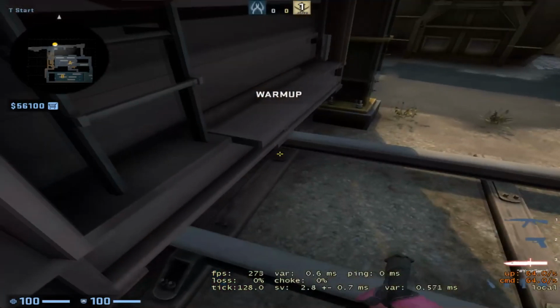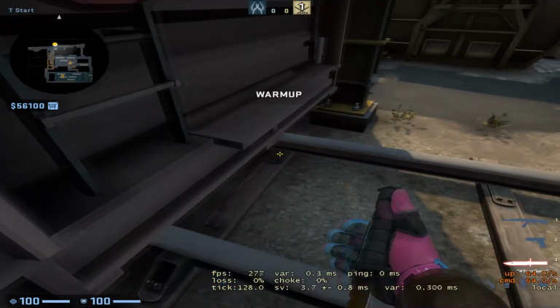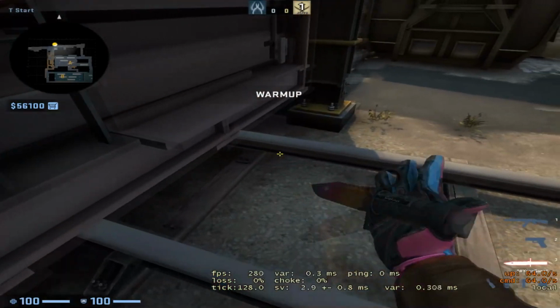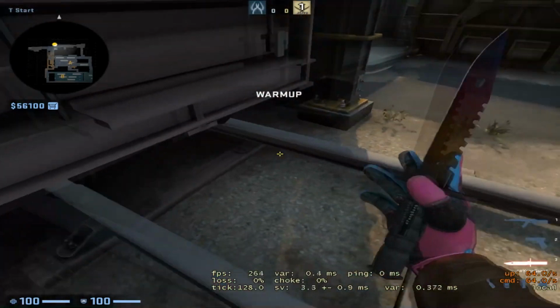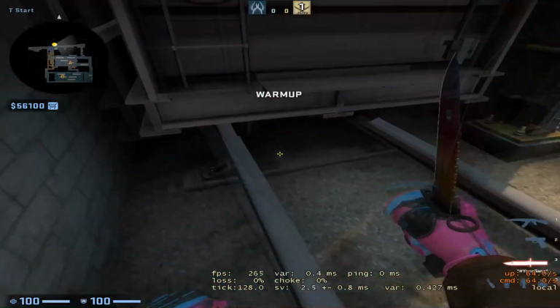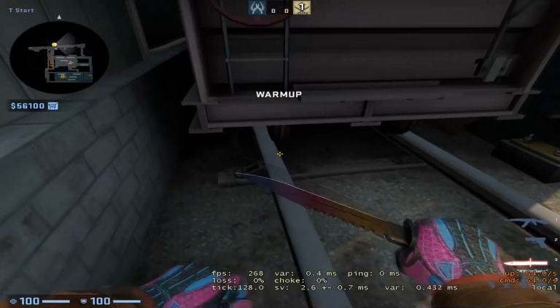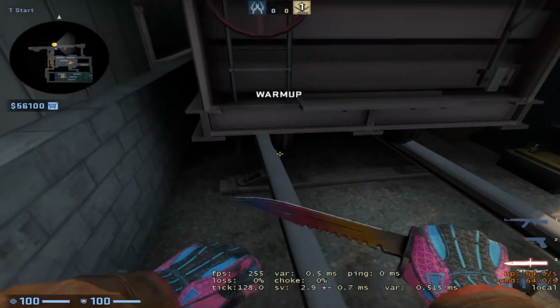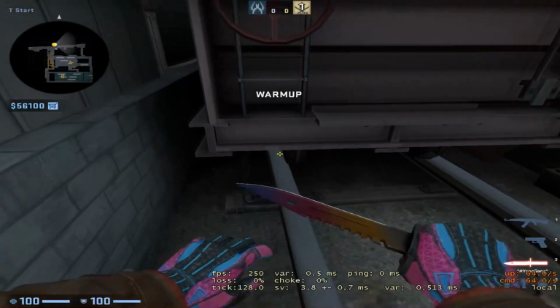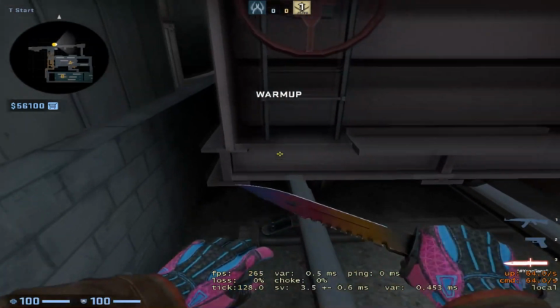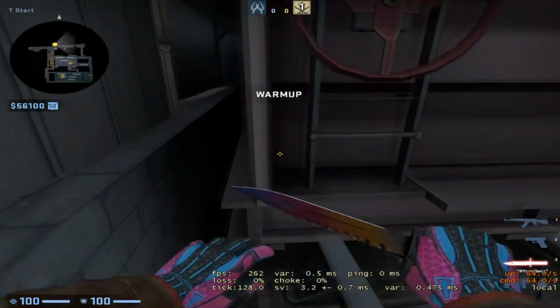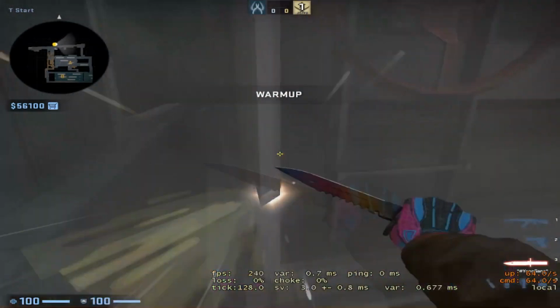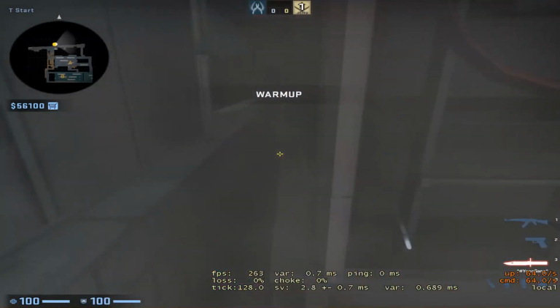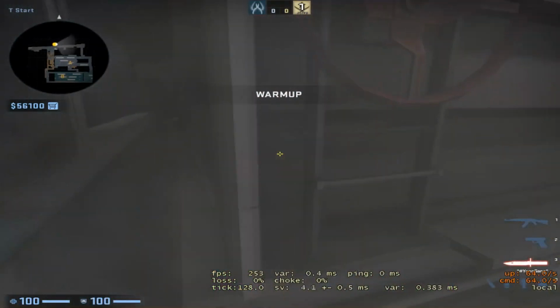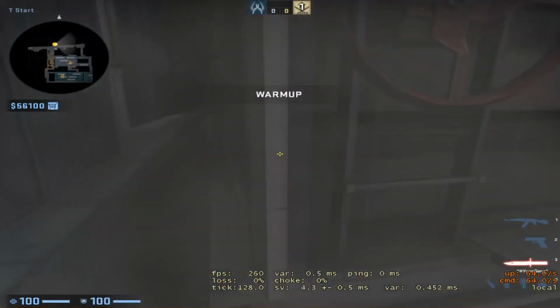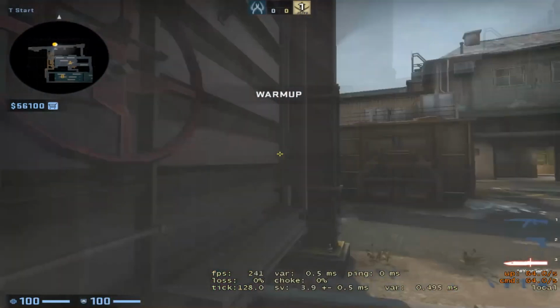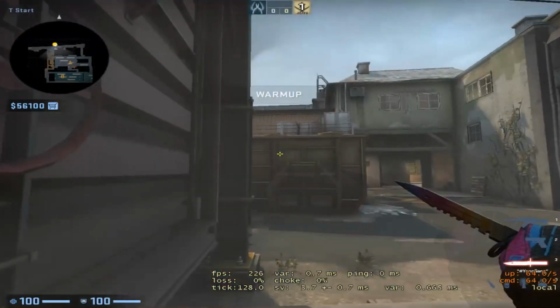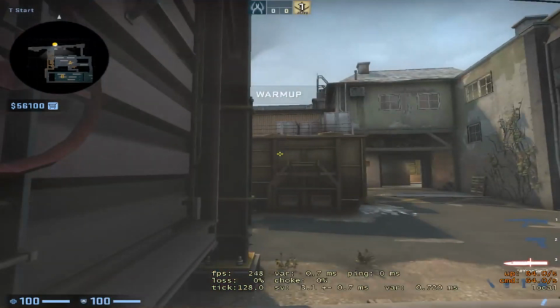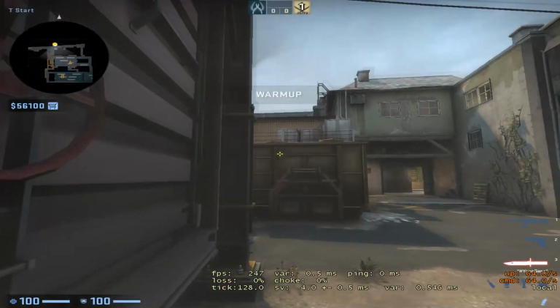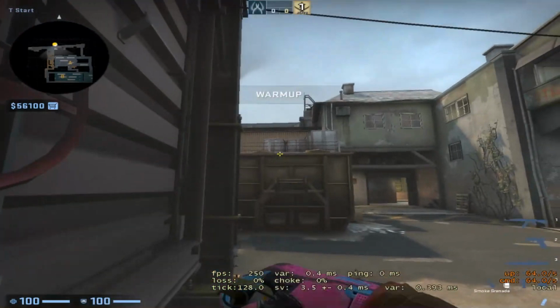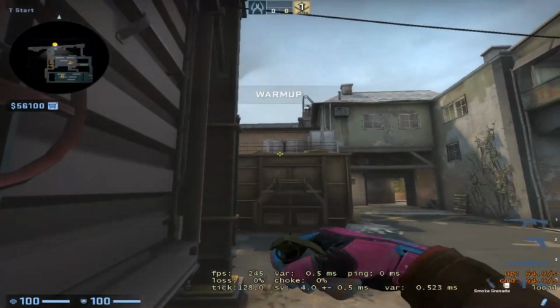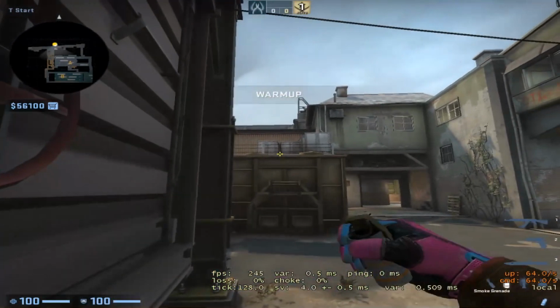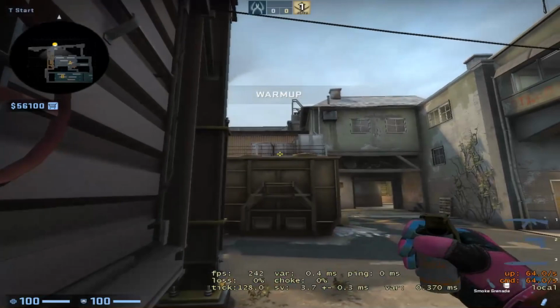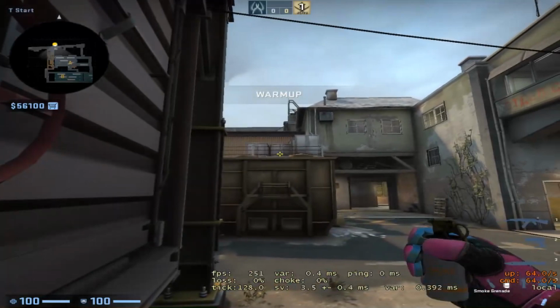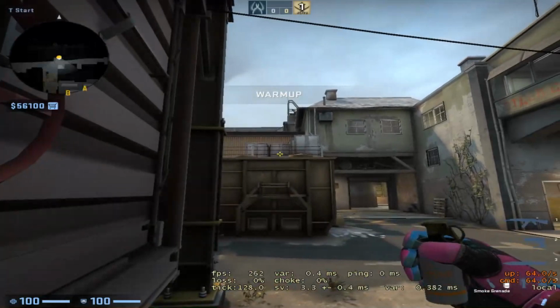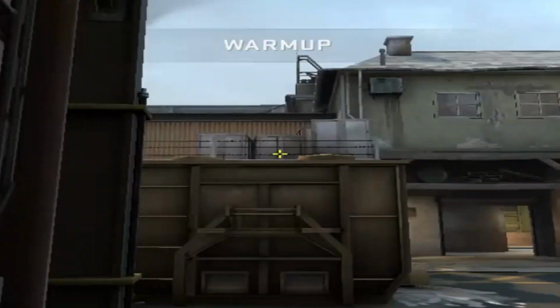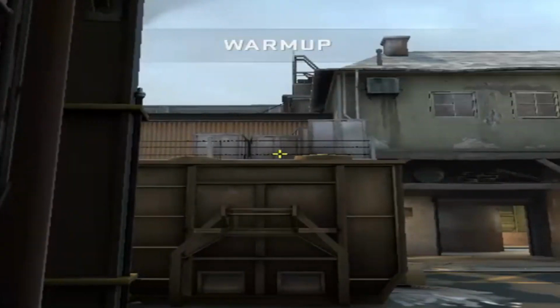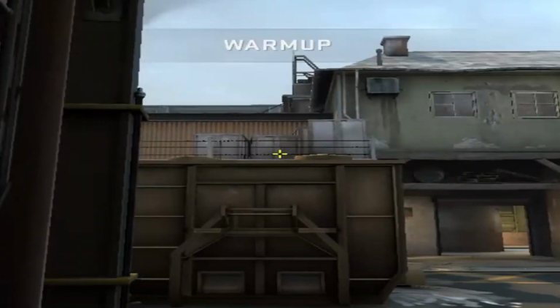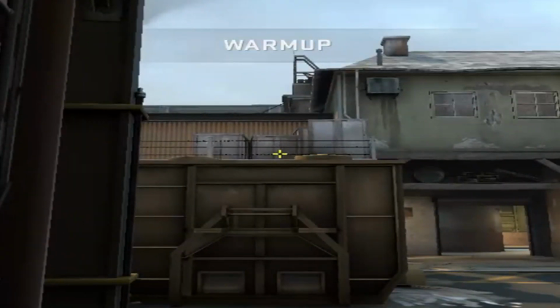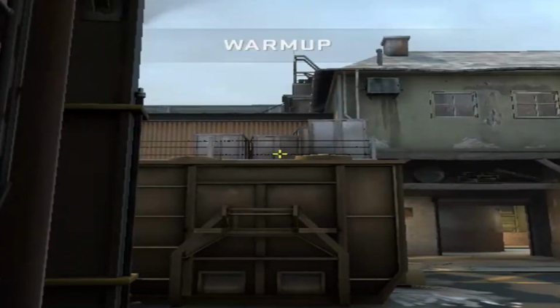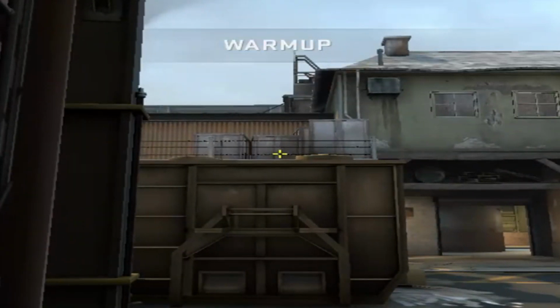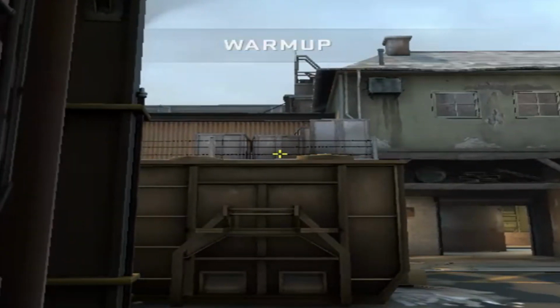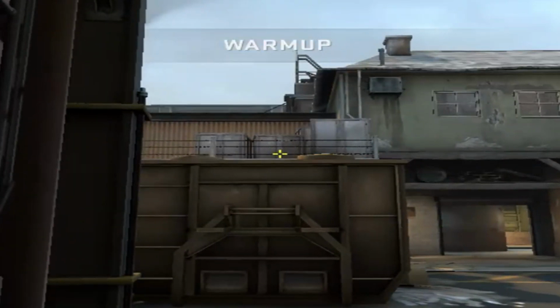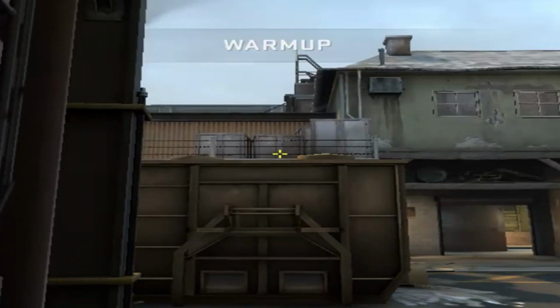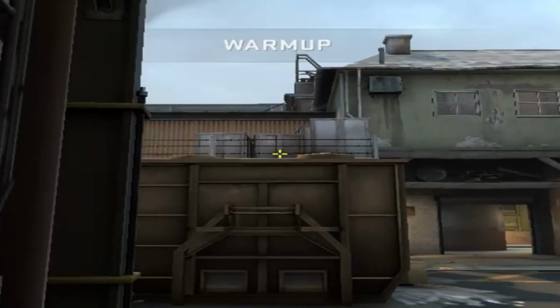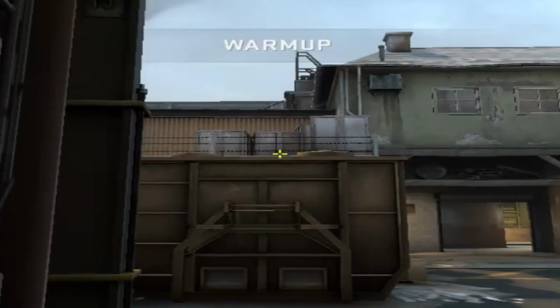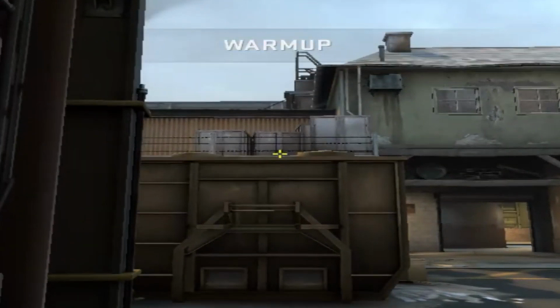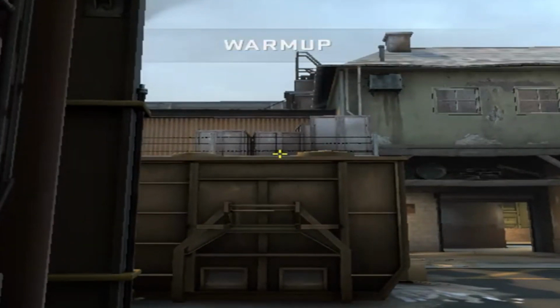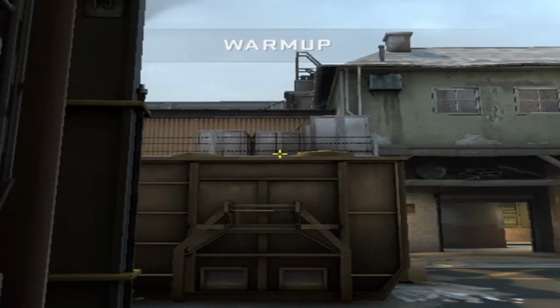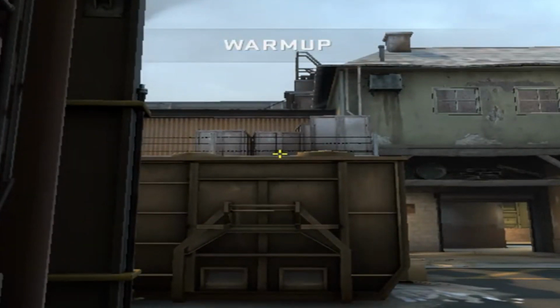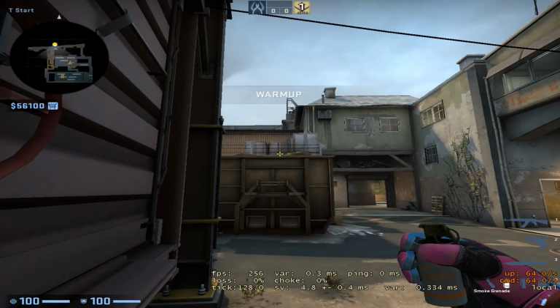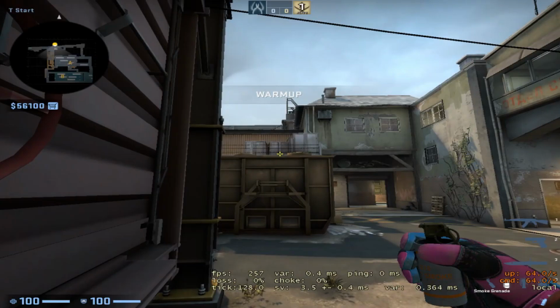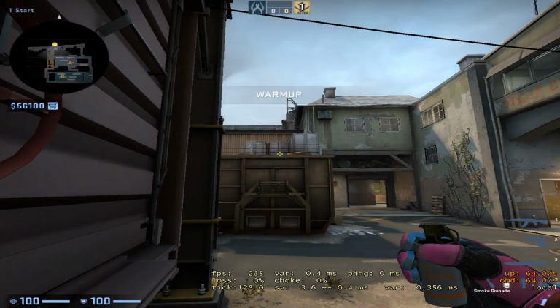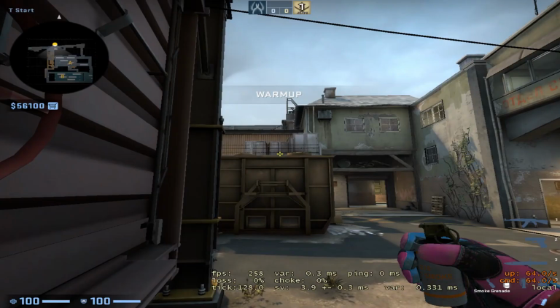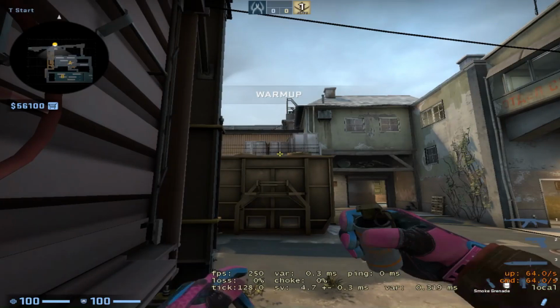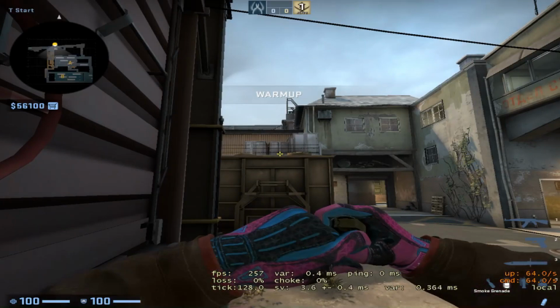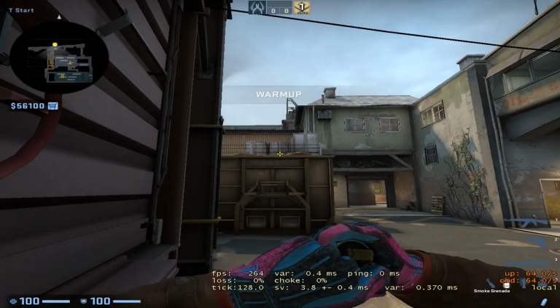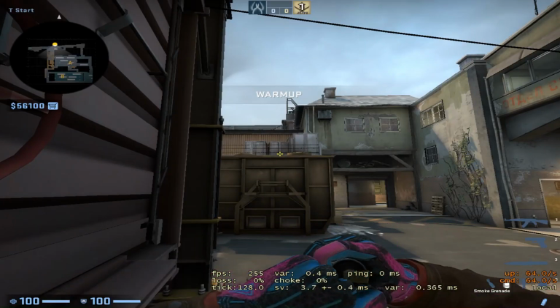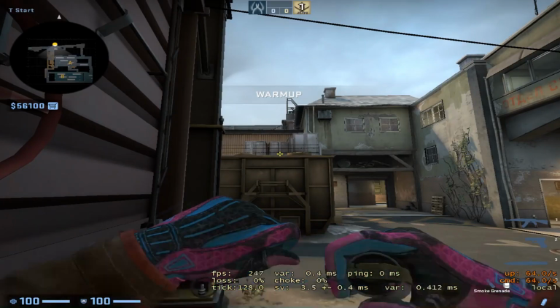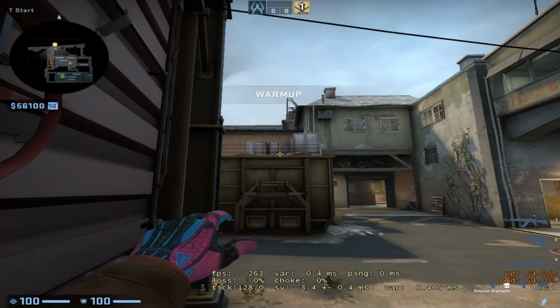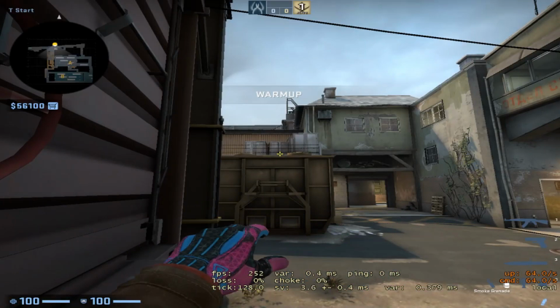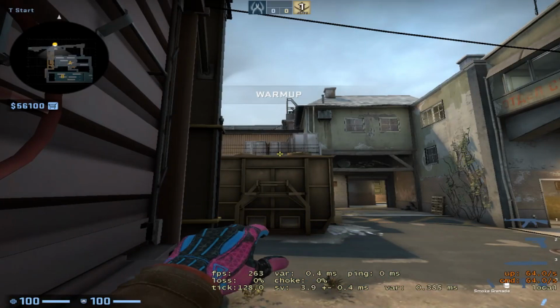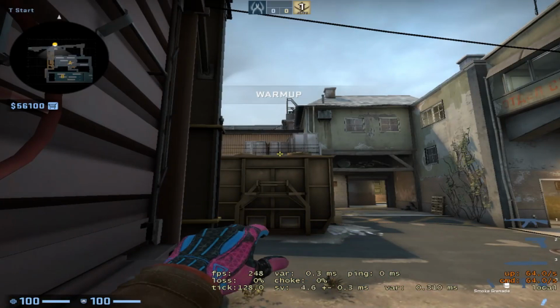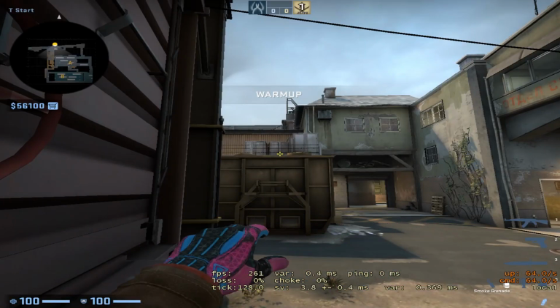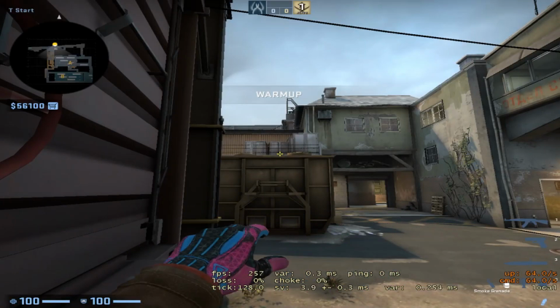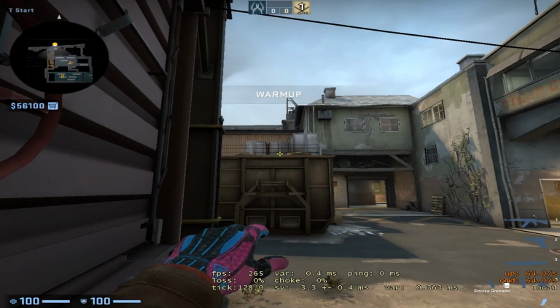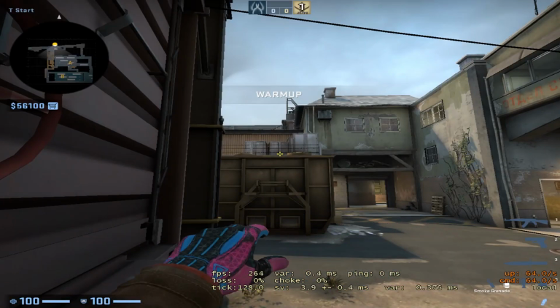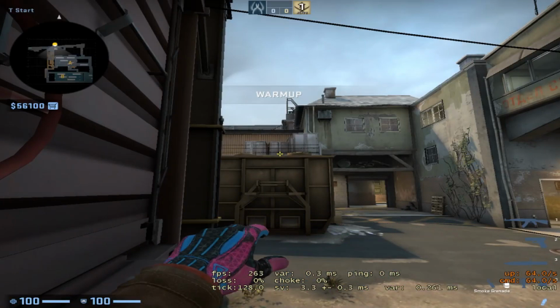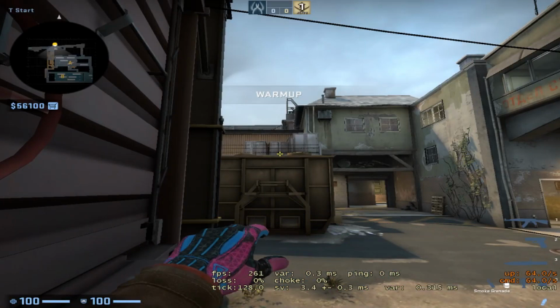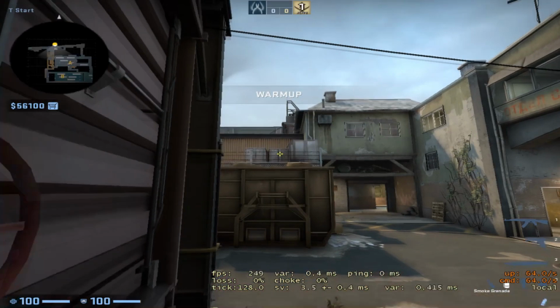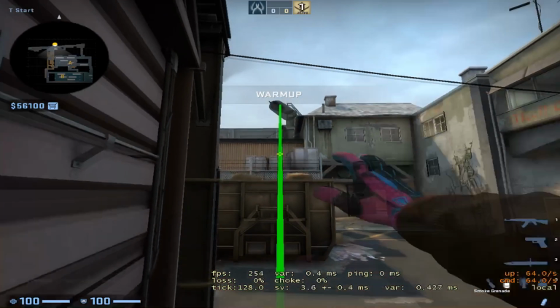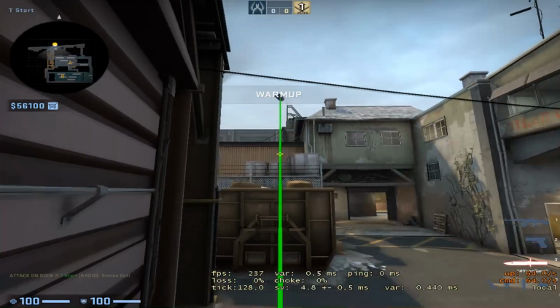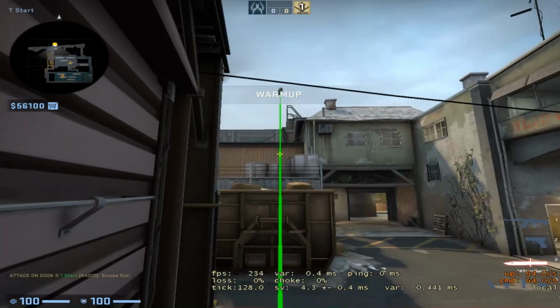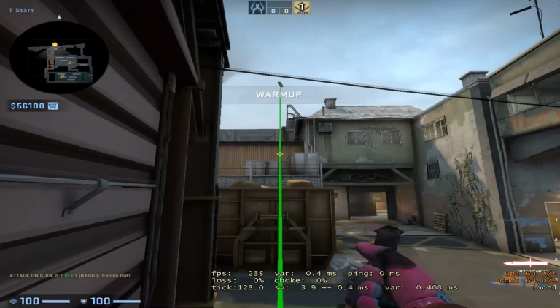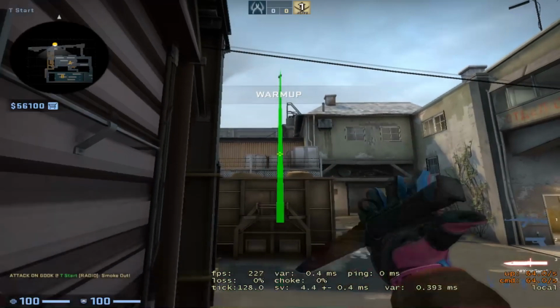Alright, so you just come over to this corner over here. See this wire here? A bit down, right? And then you press your jump key.